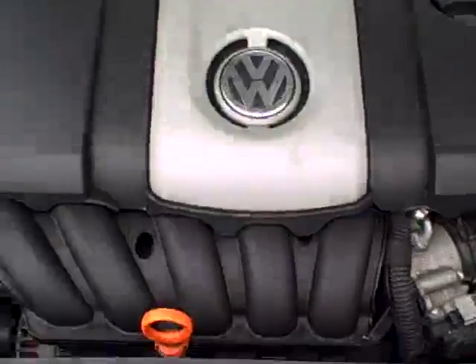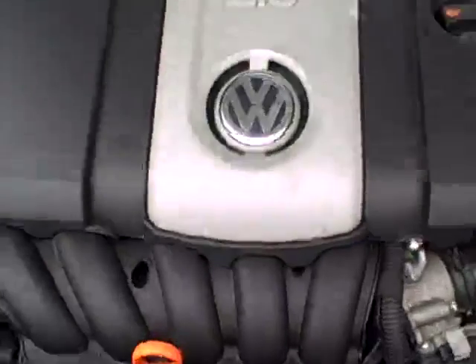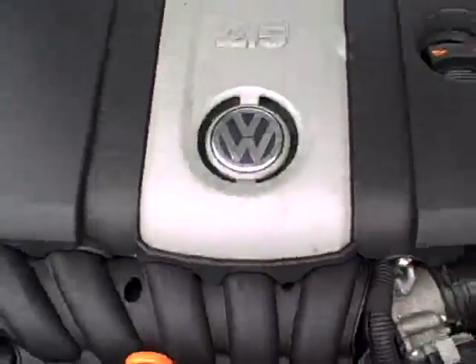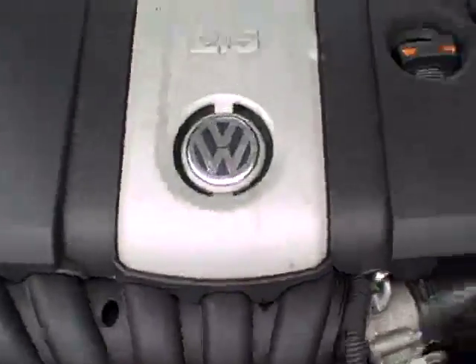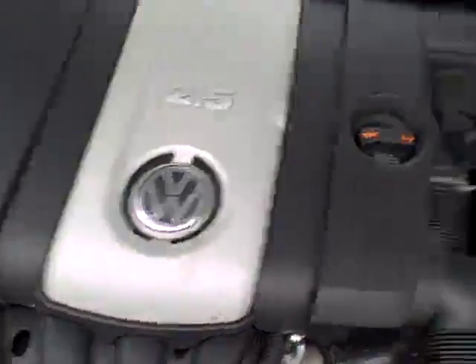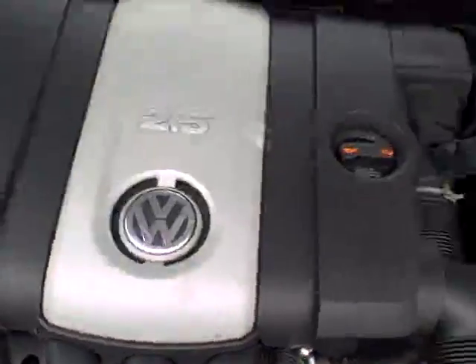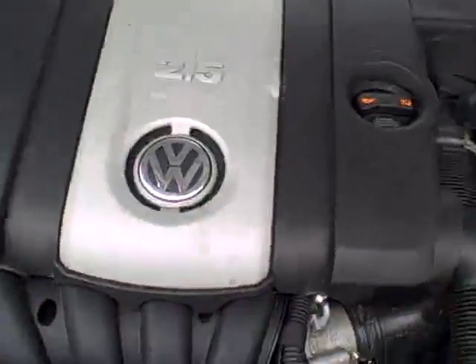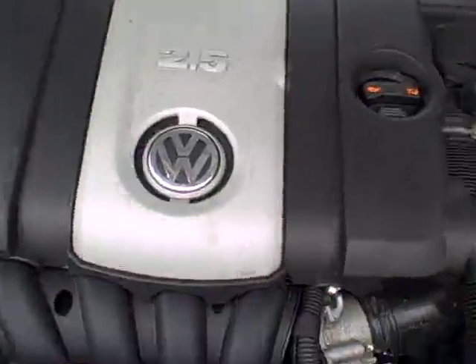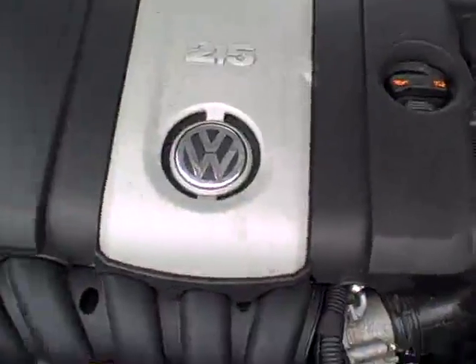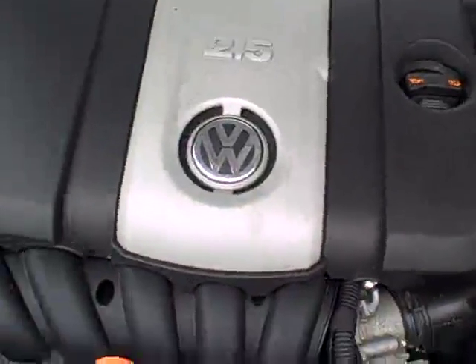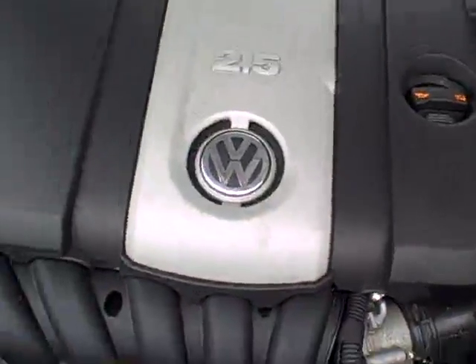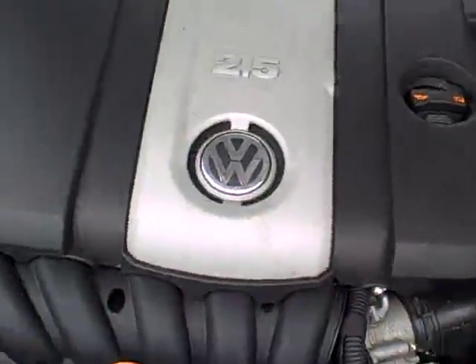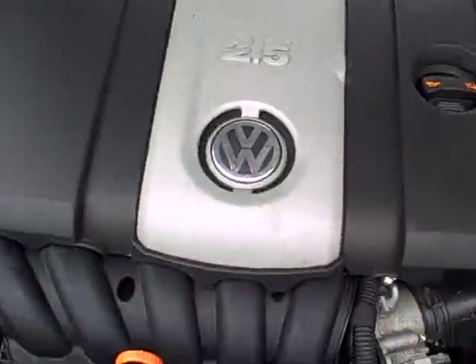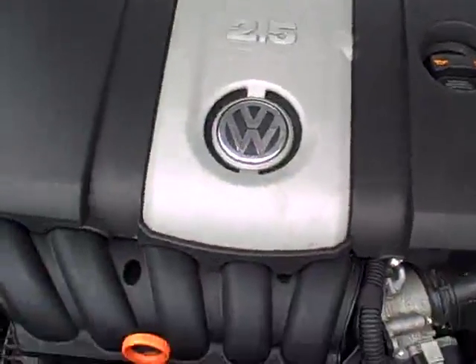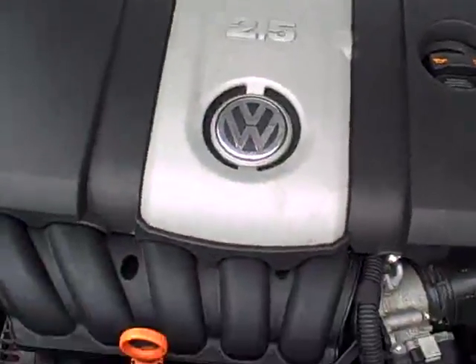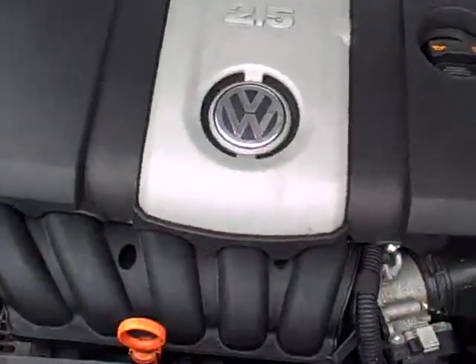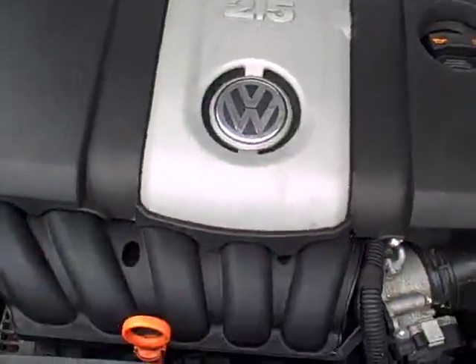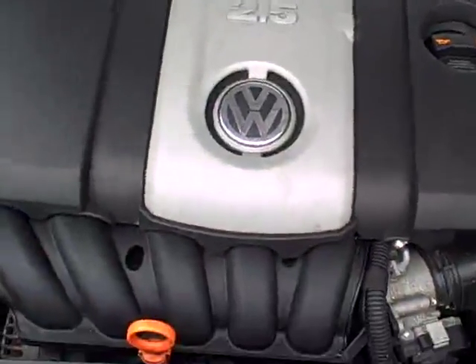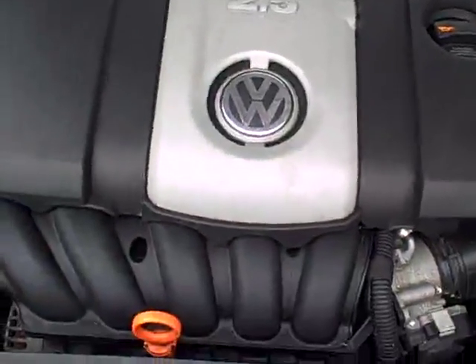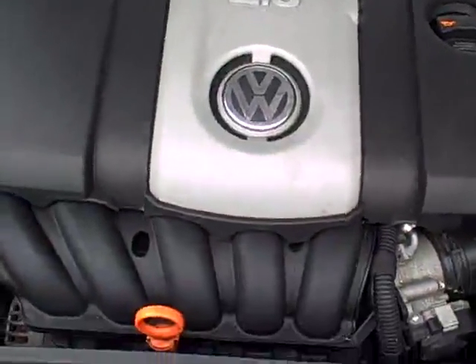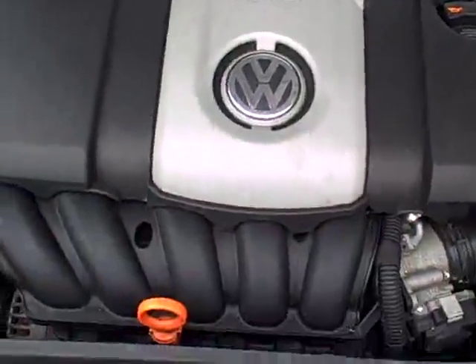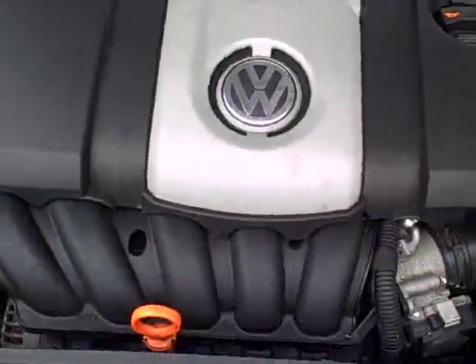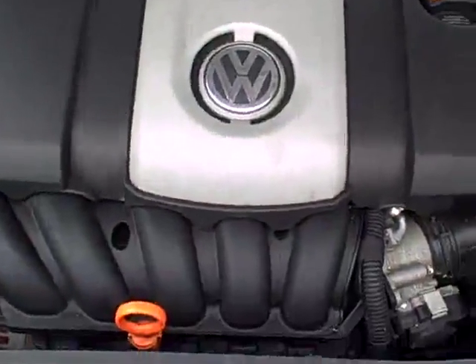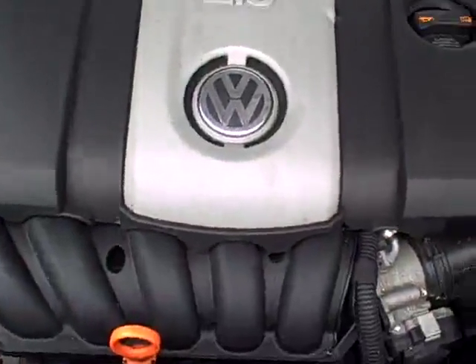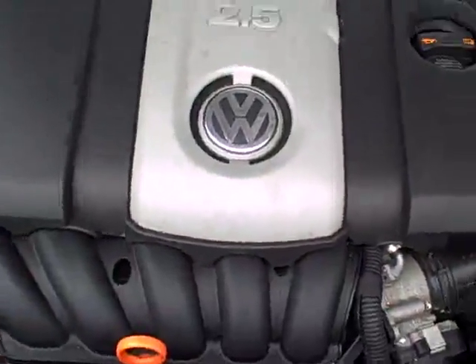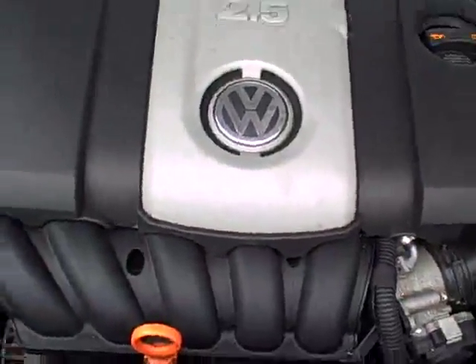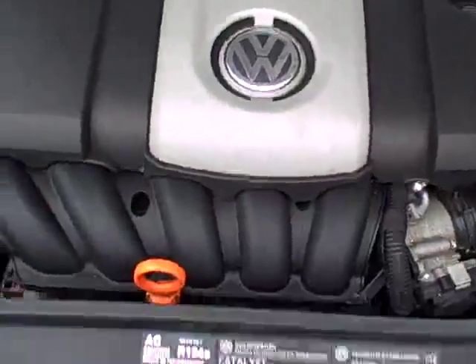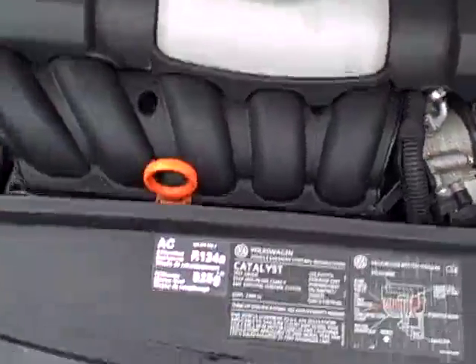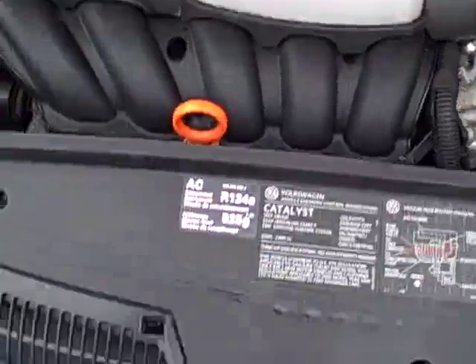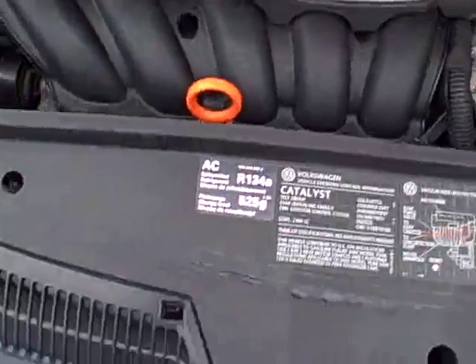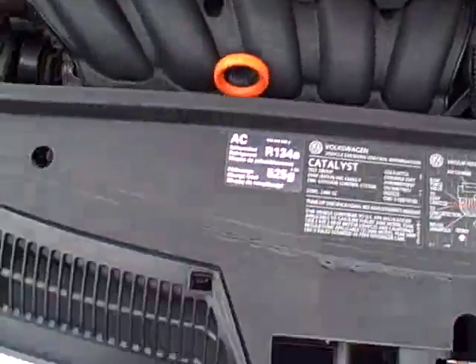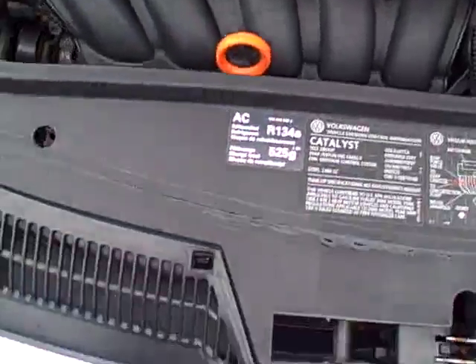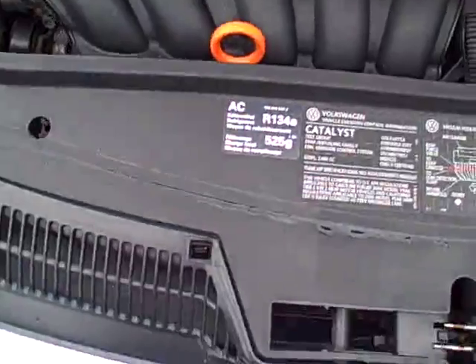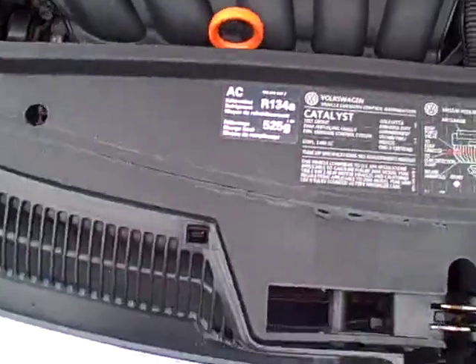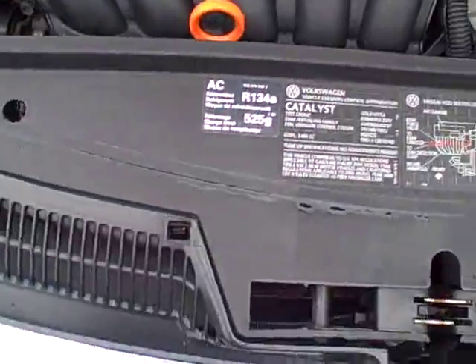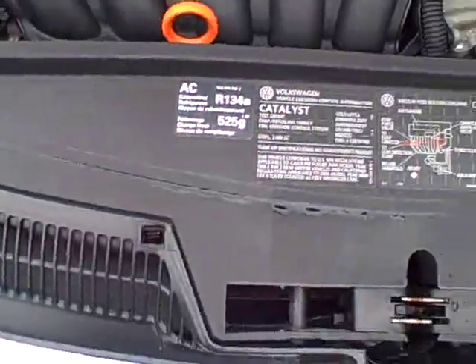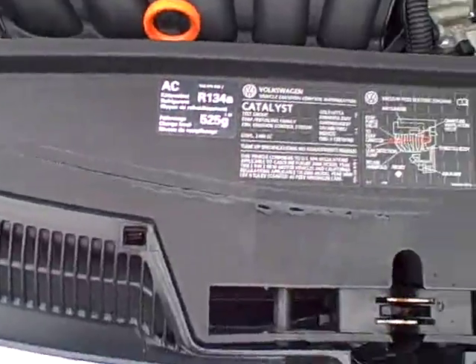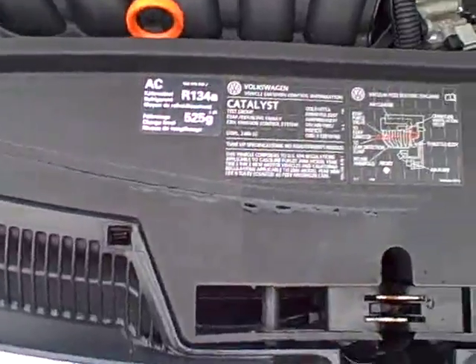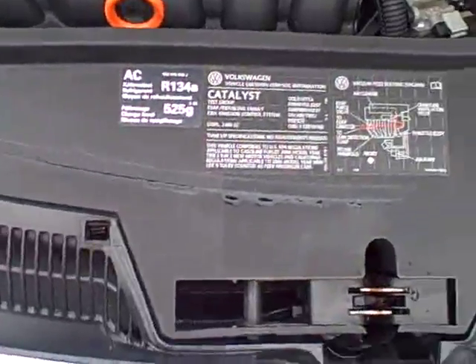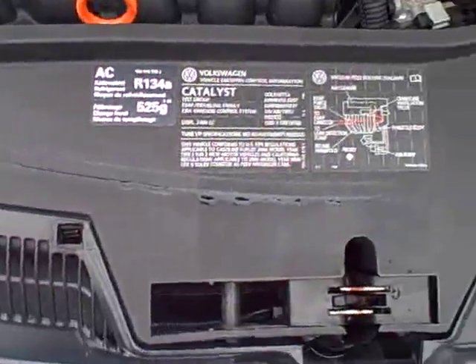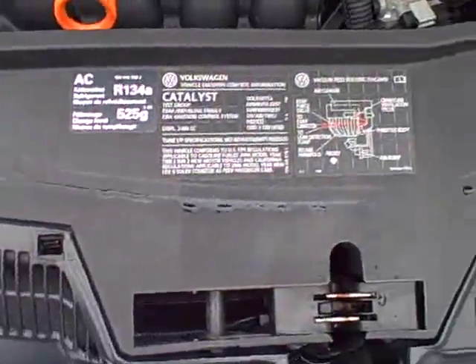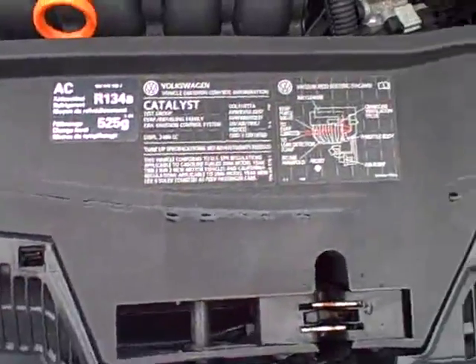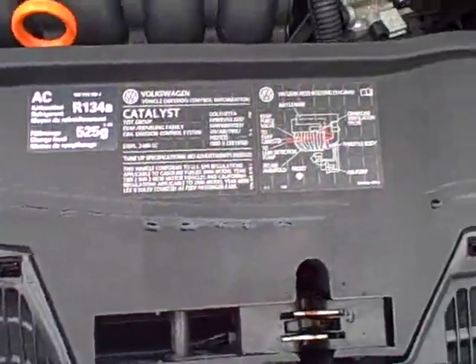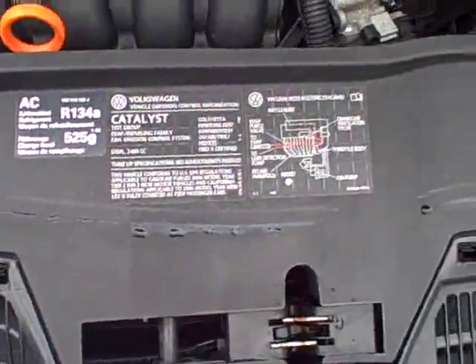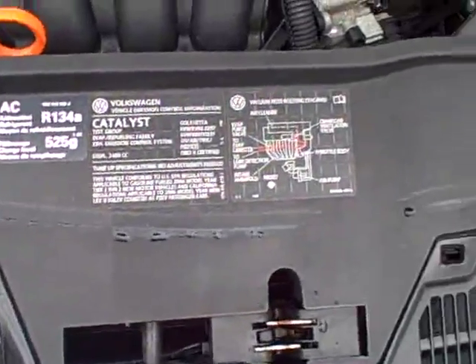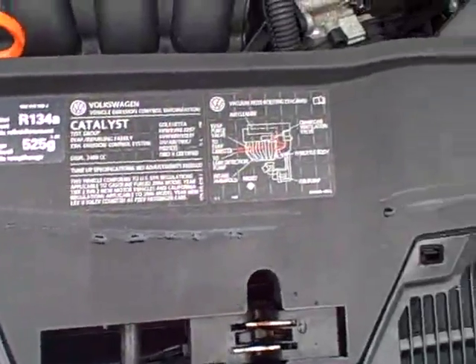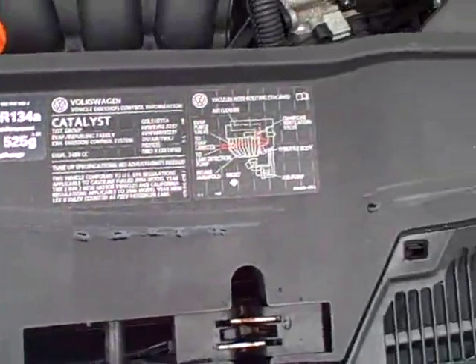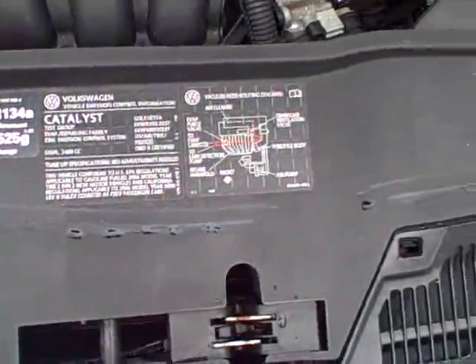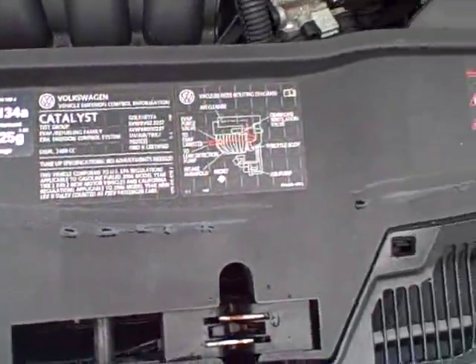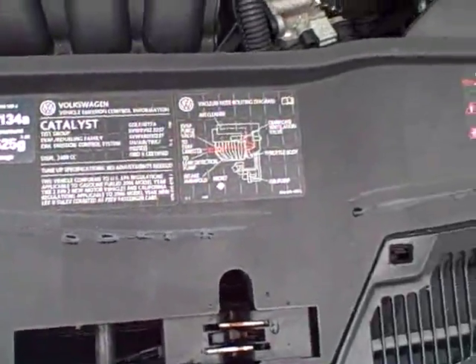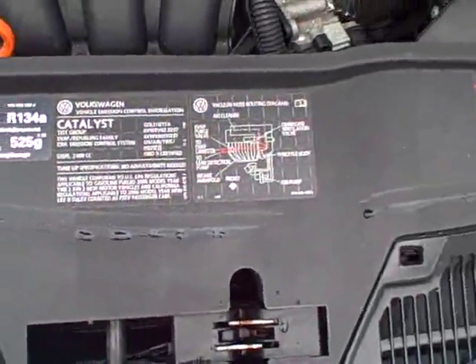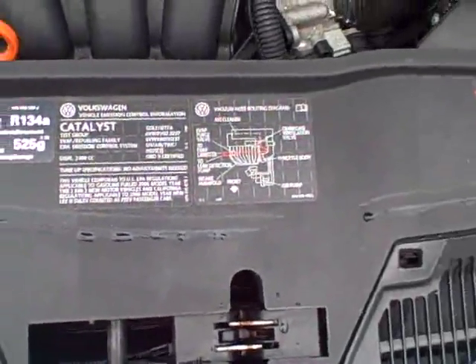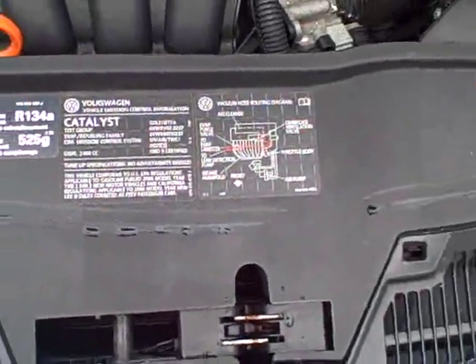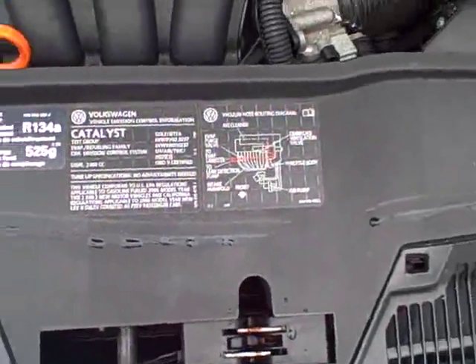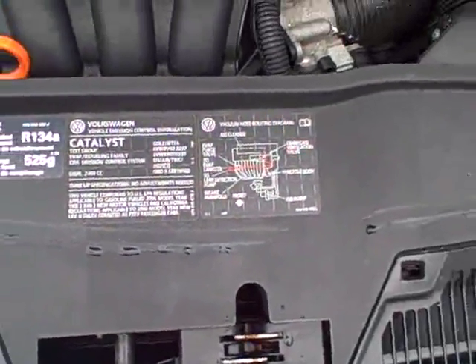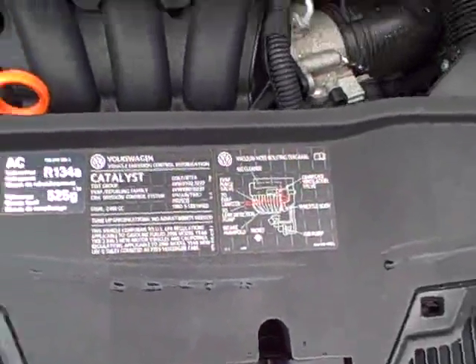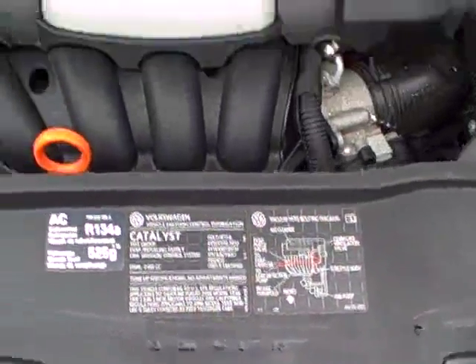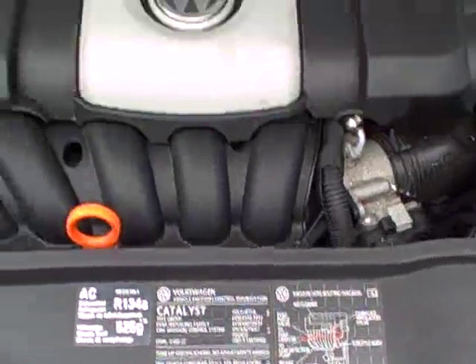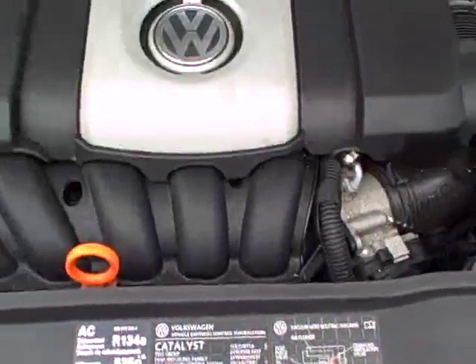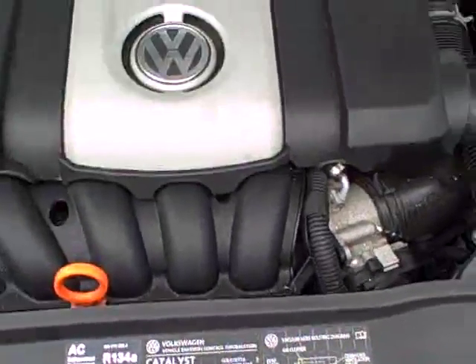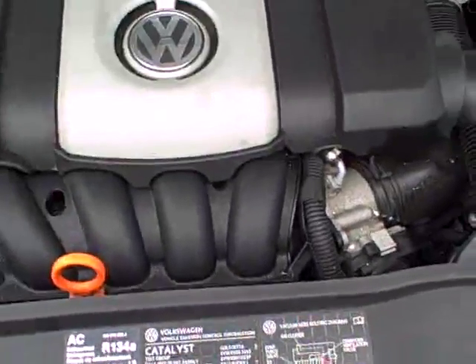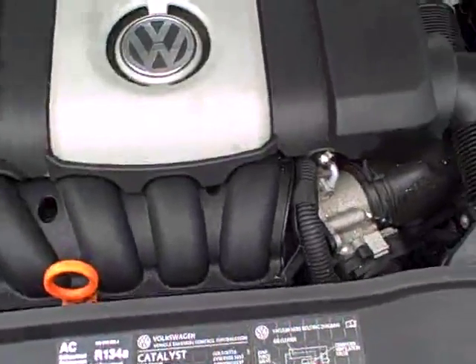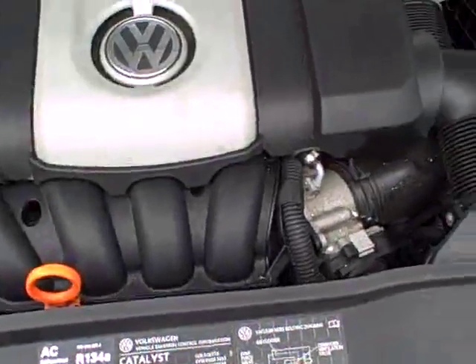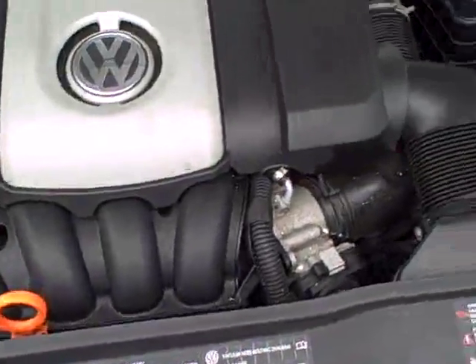Other than the hood, there's that 2.5-liter motor. All the EPA emission labels, so you can see no sign of any significant prior damage.